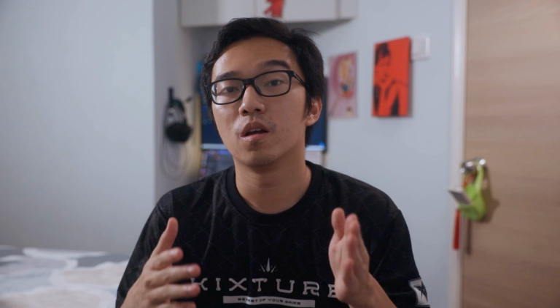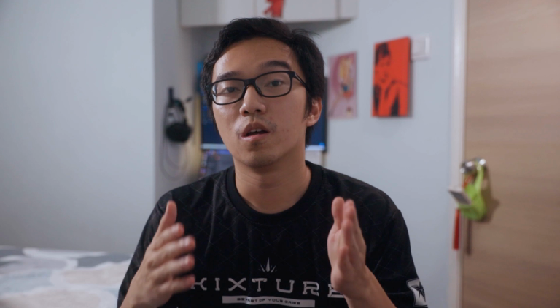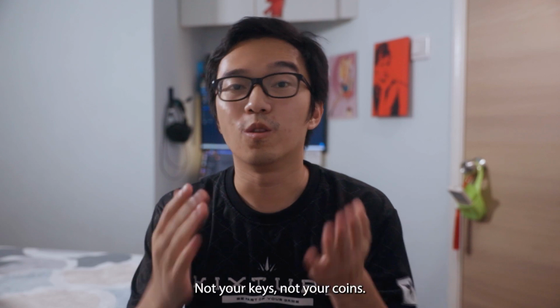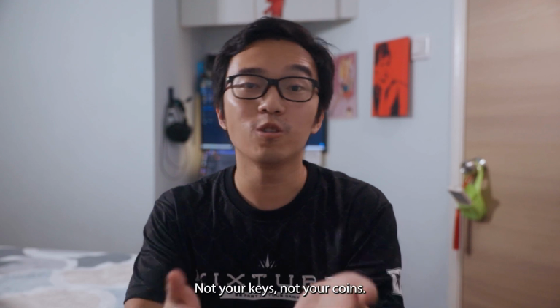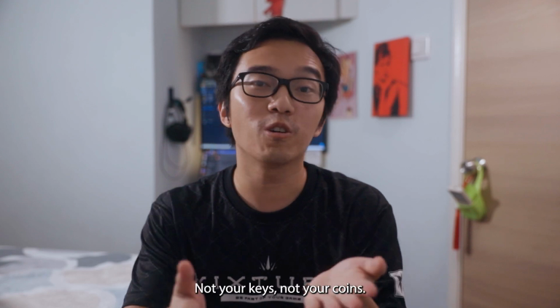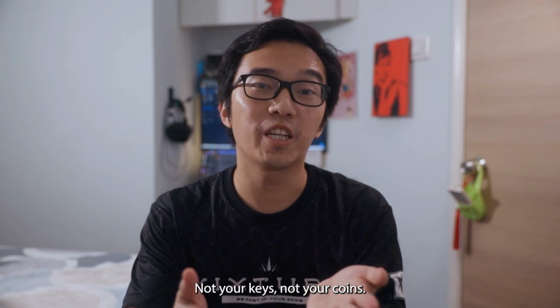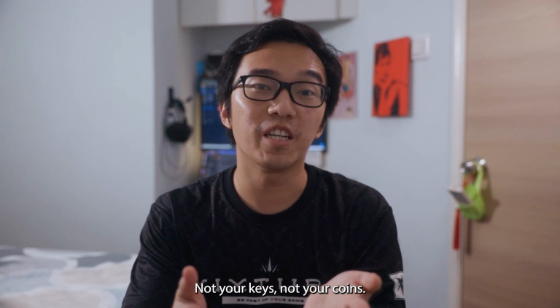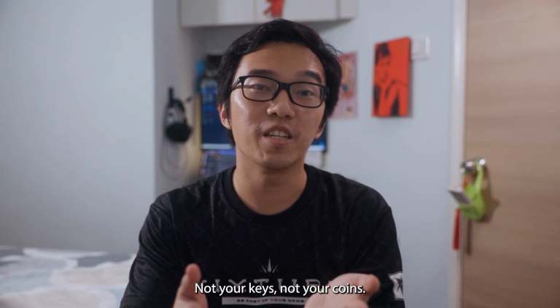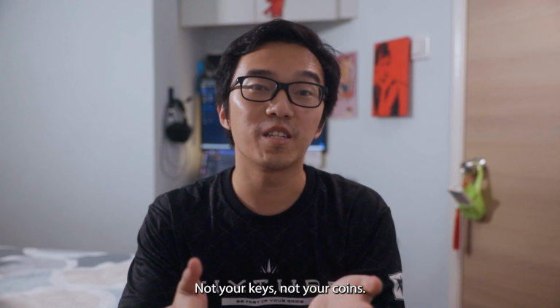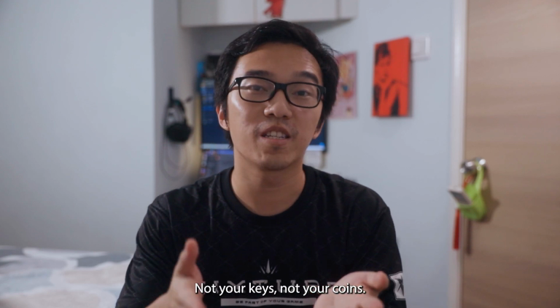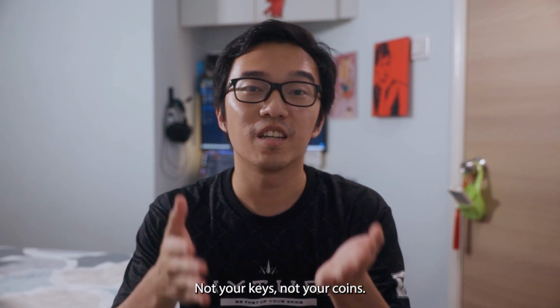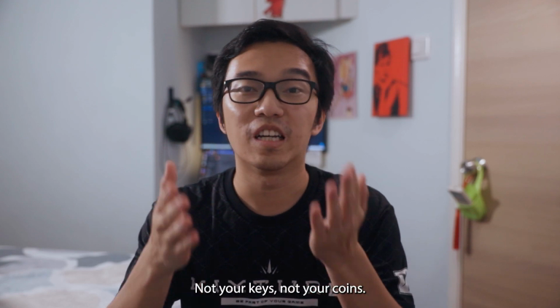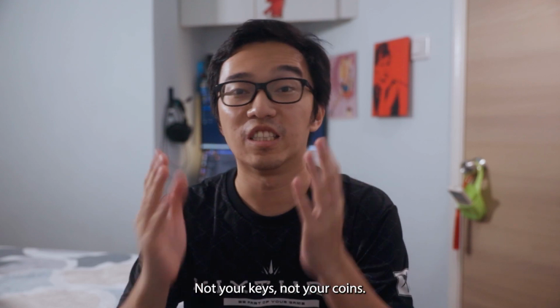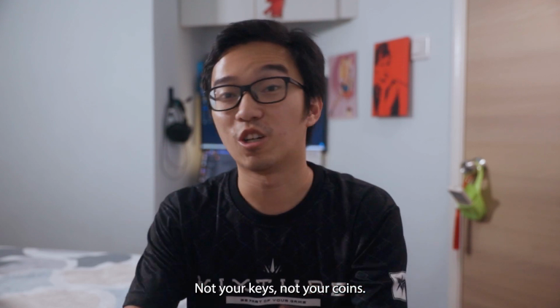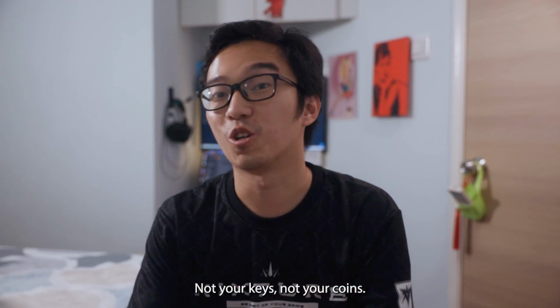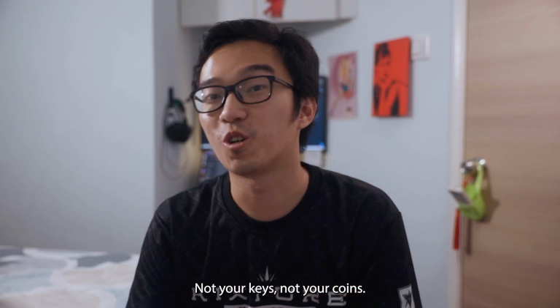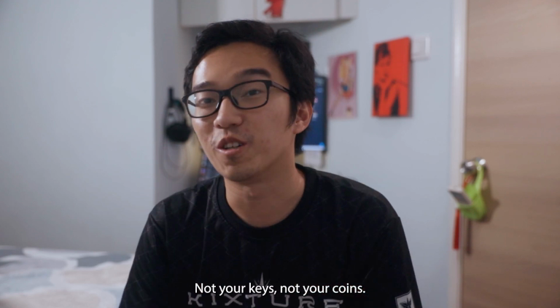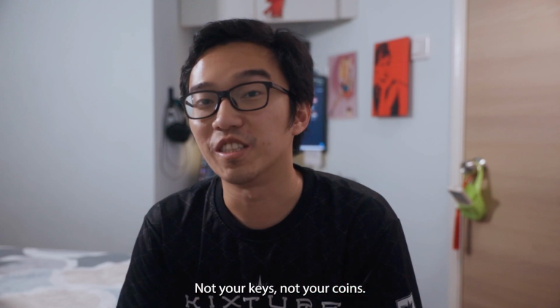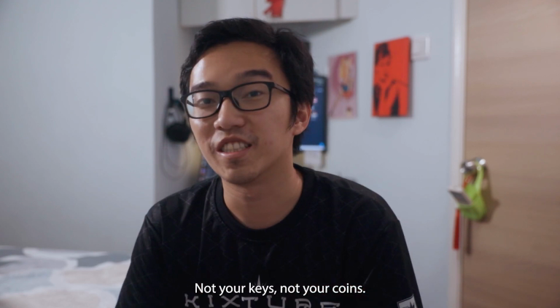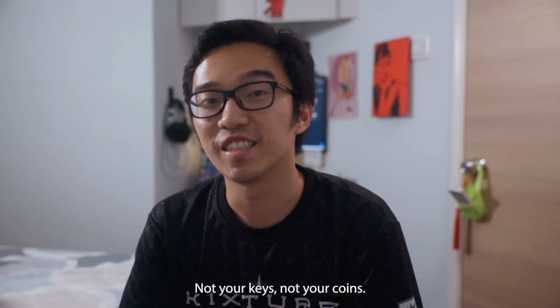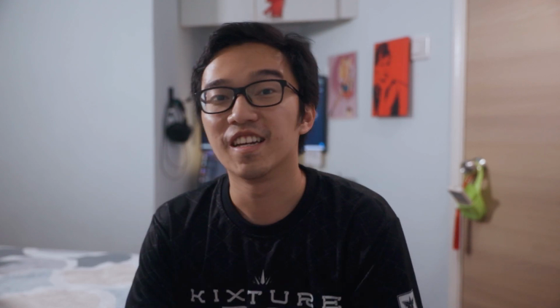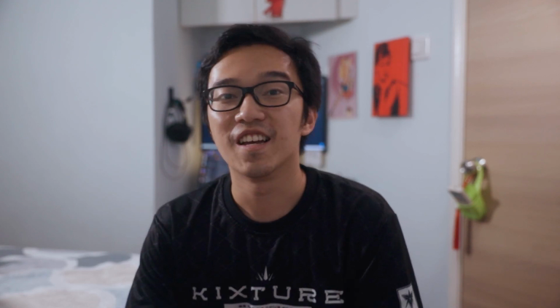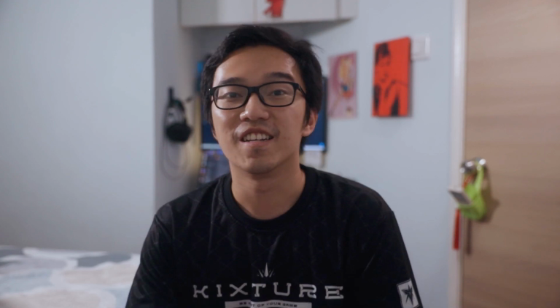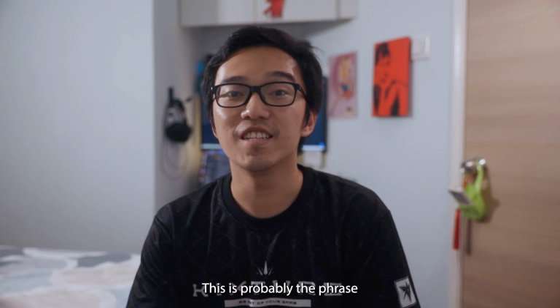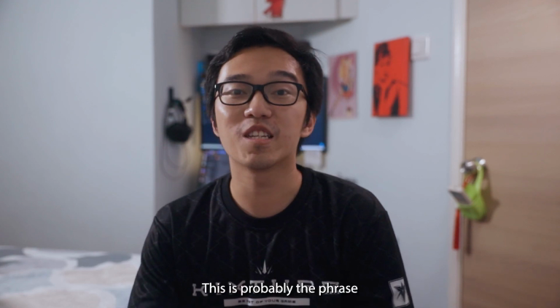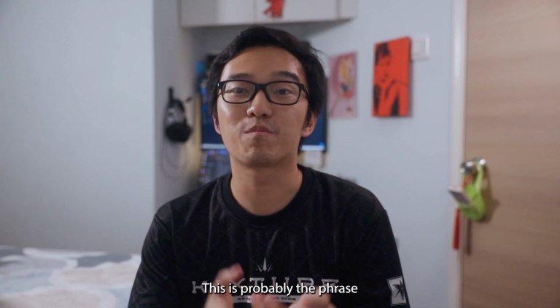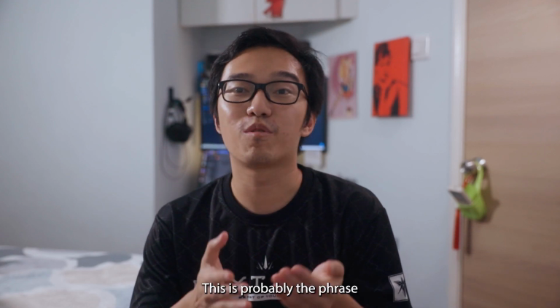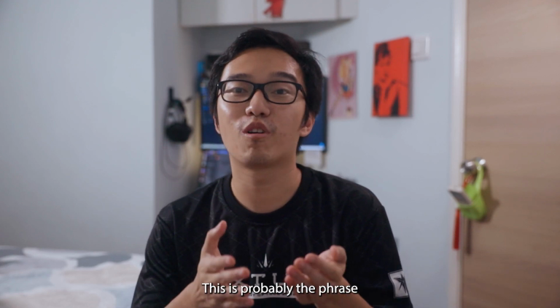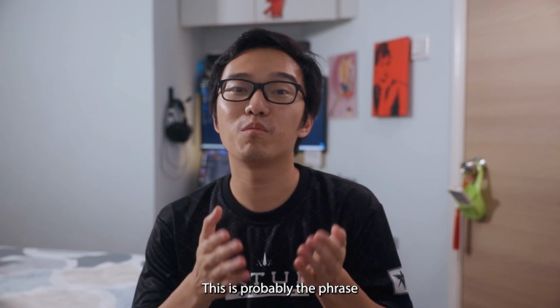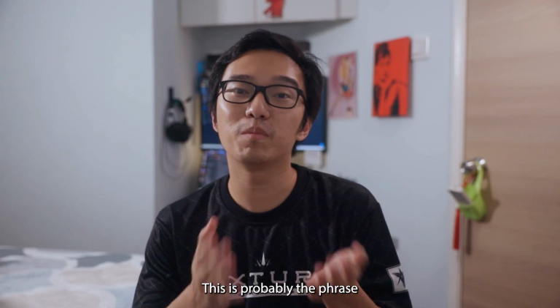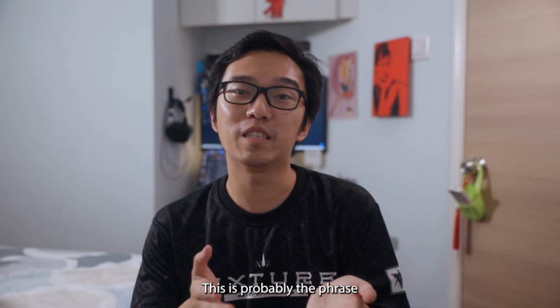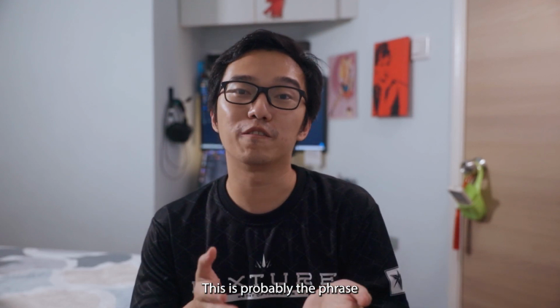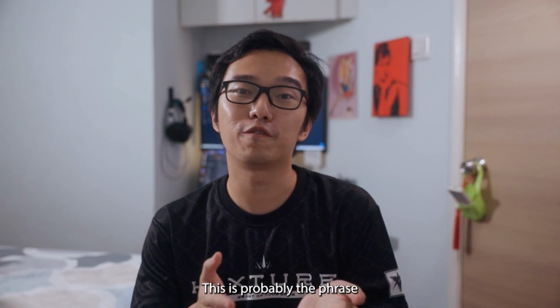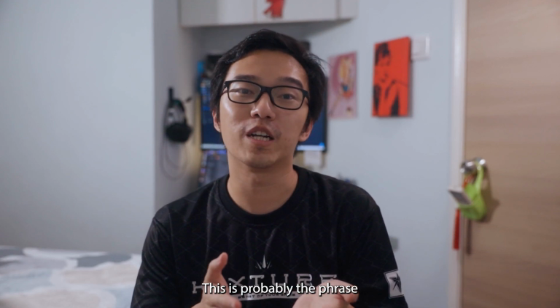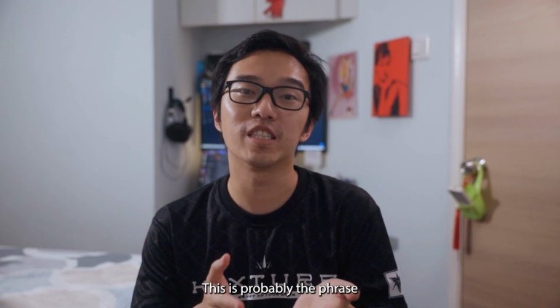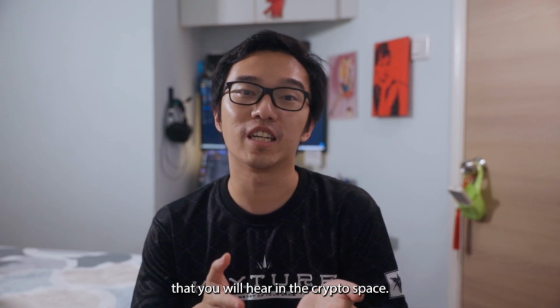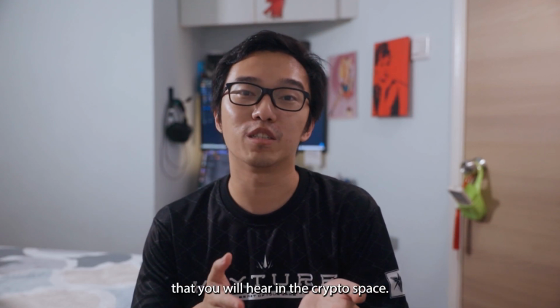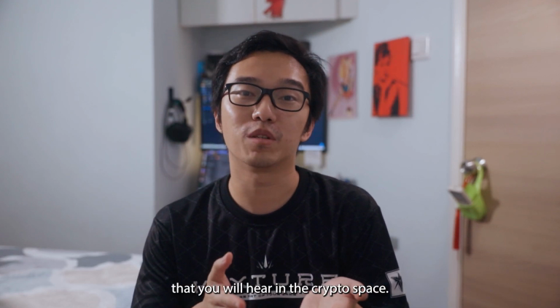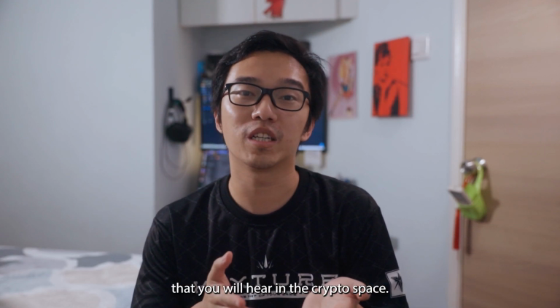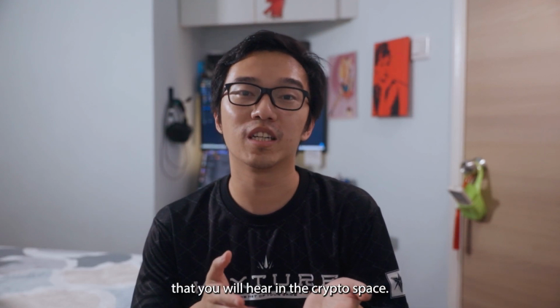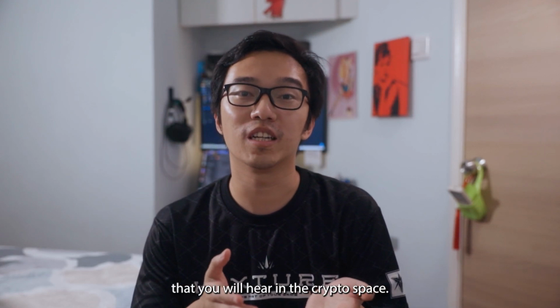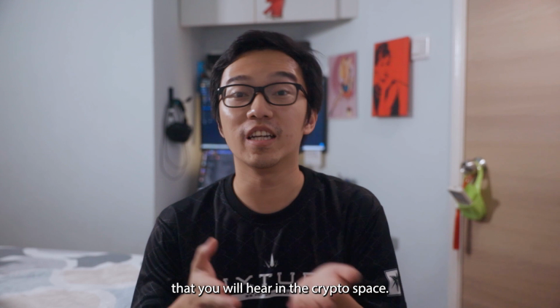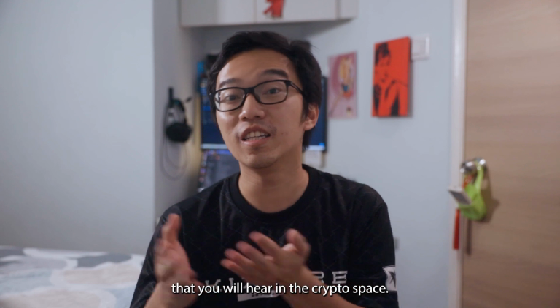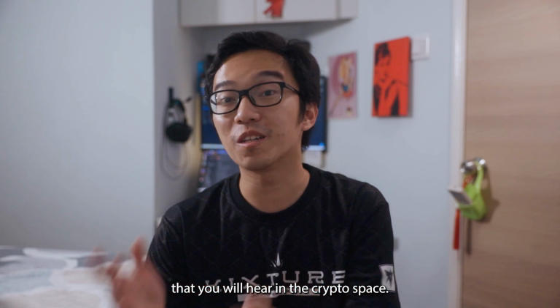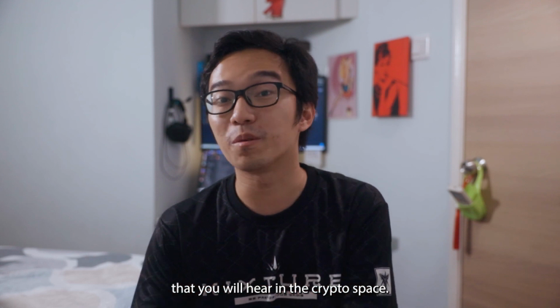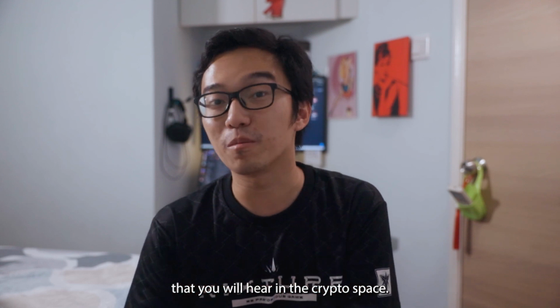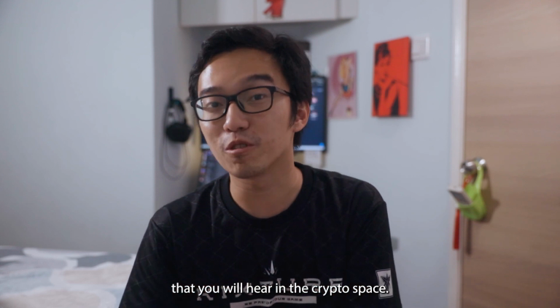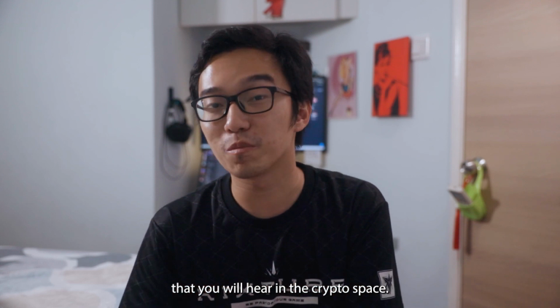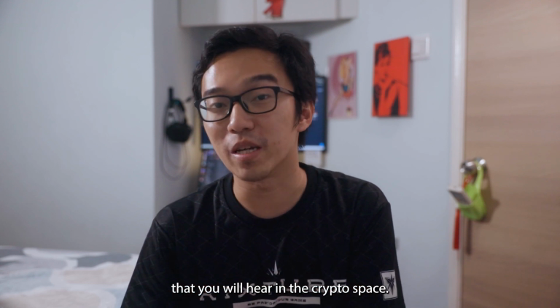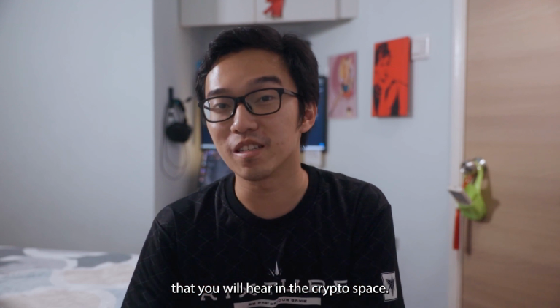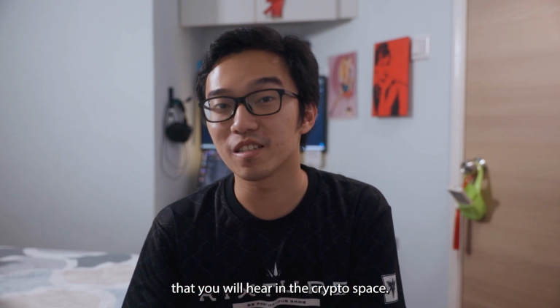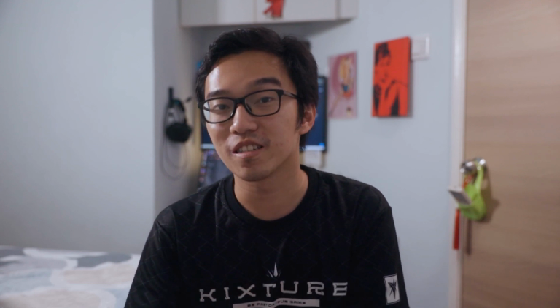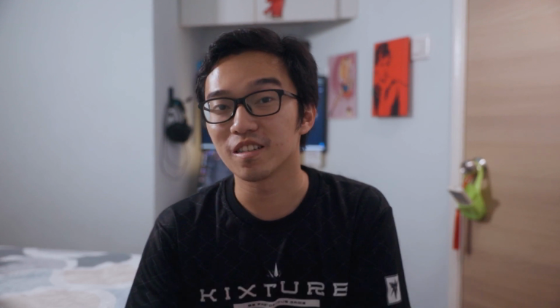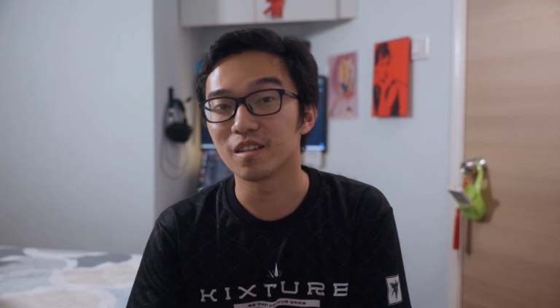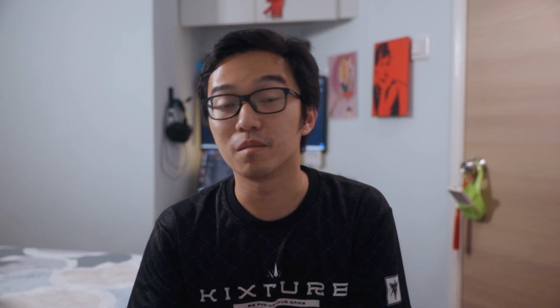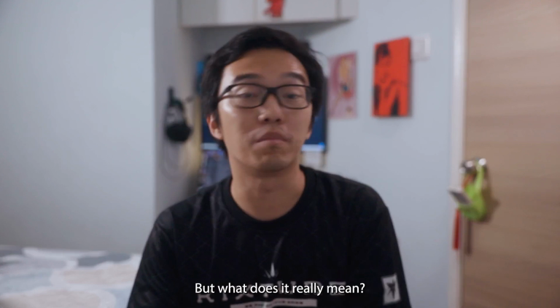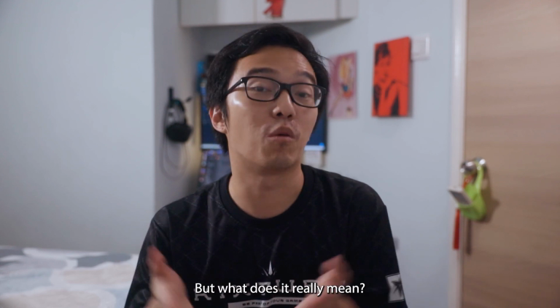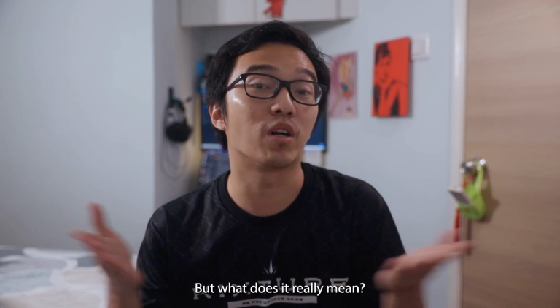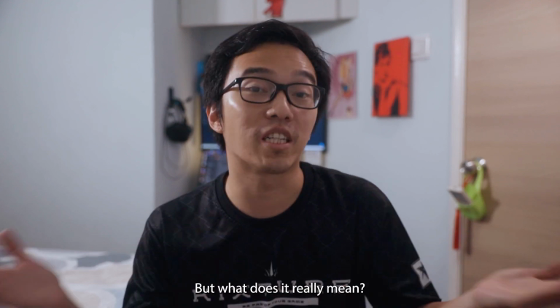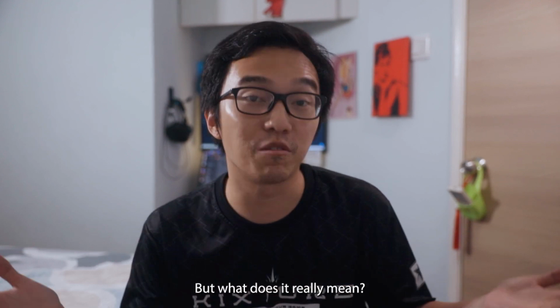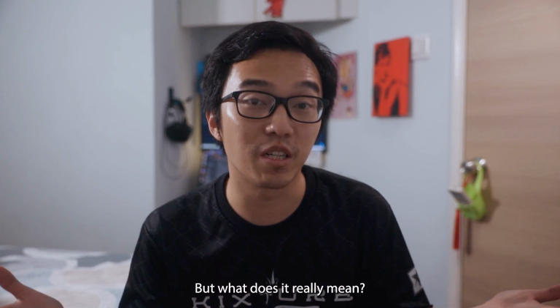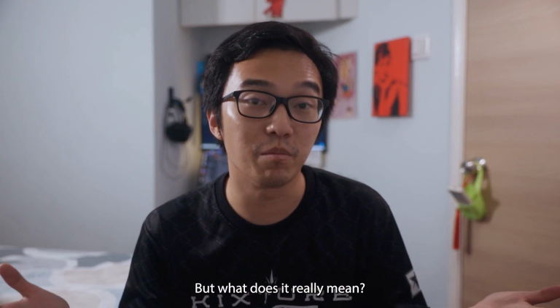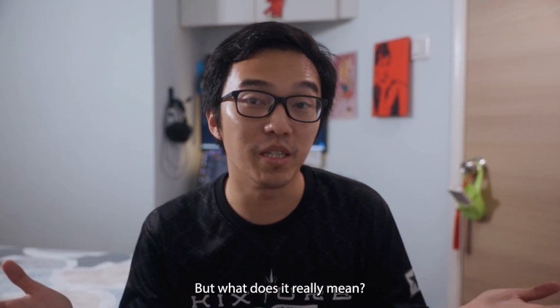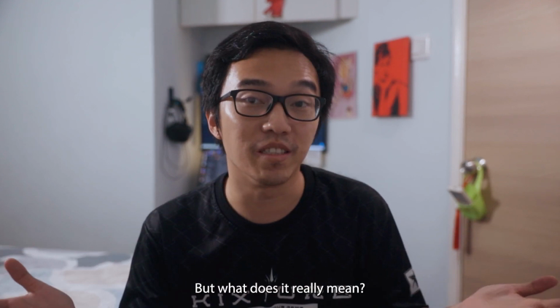Not your keys, not your coins. This is probably the phrase that you will hear in the crypto space. But what does it really mean?